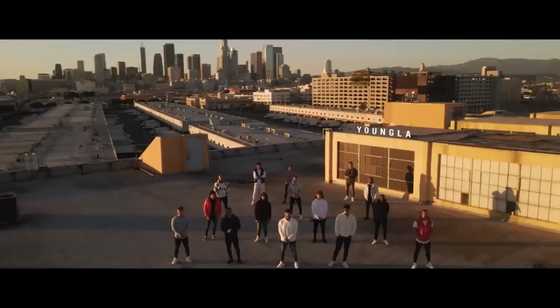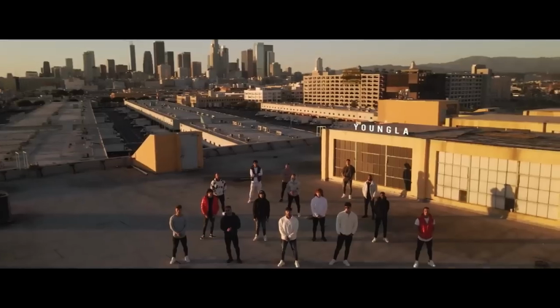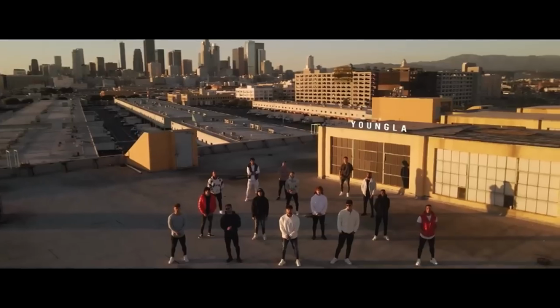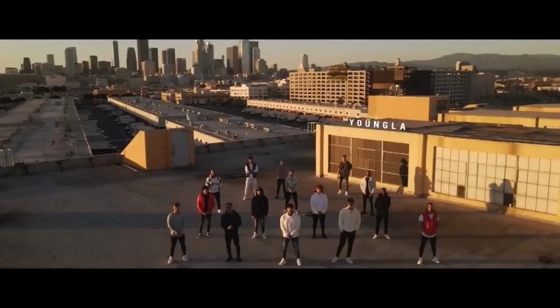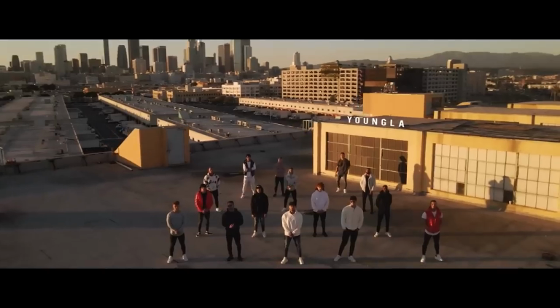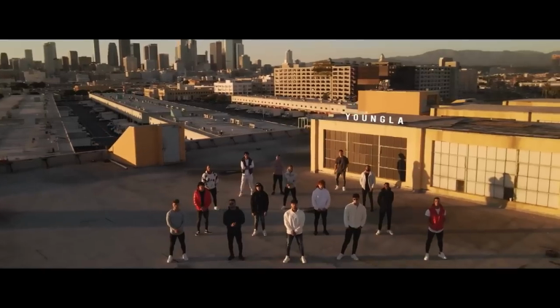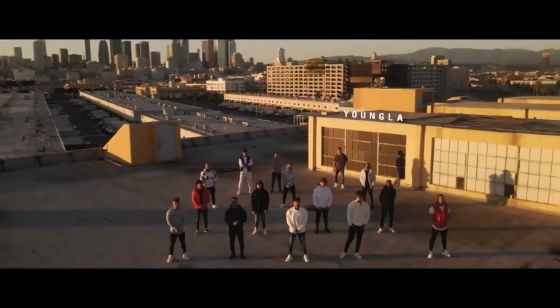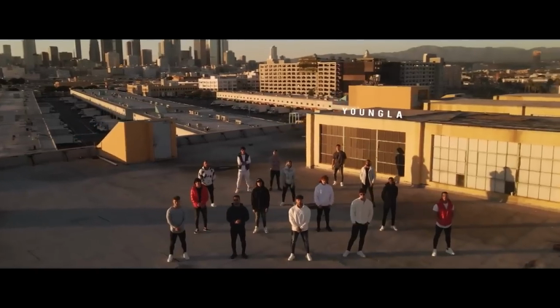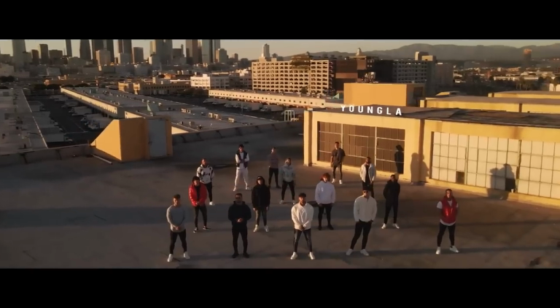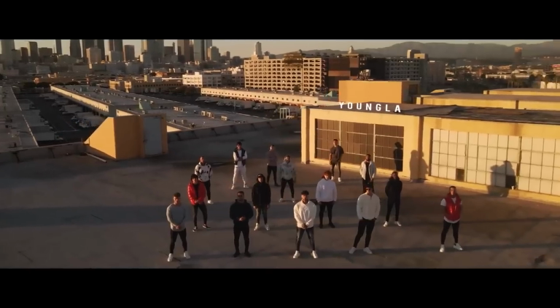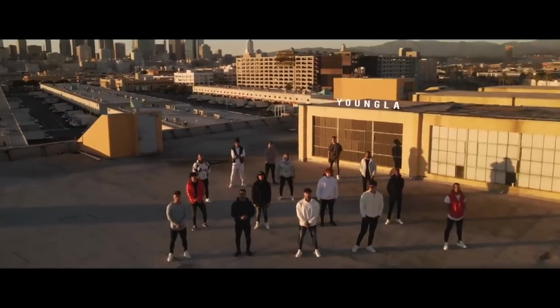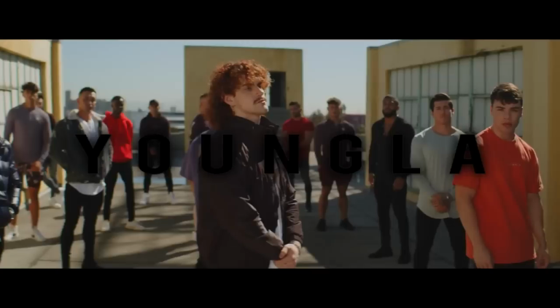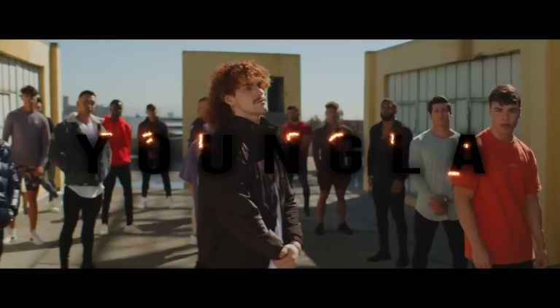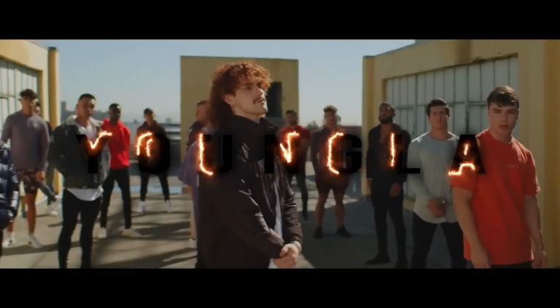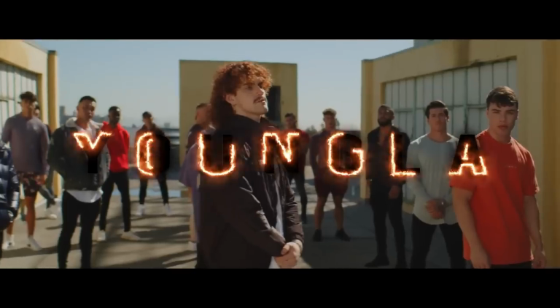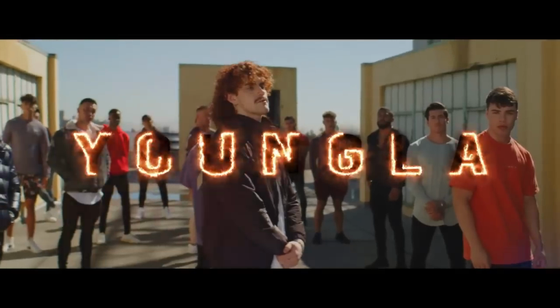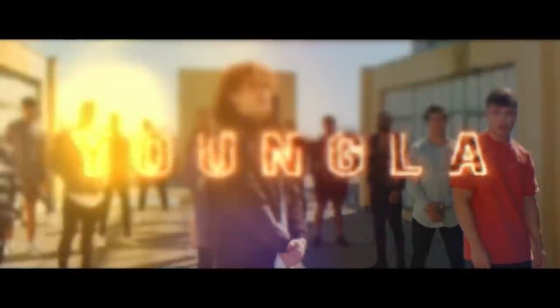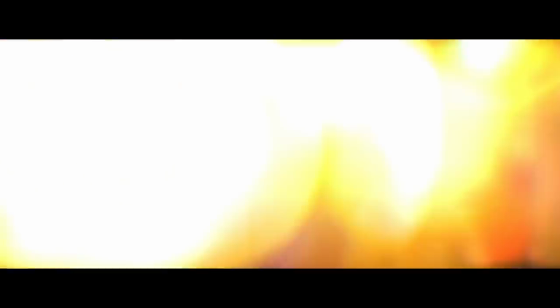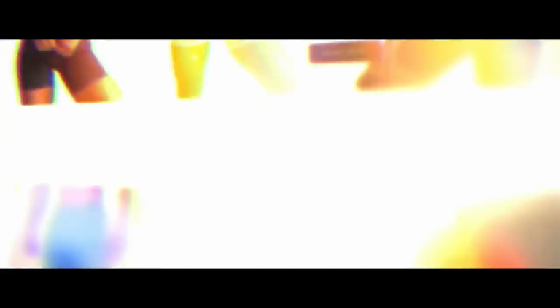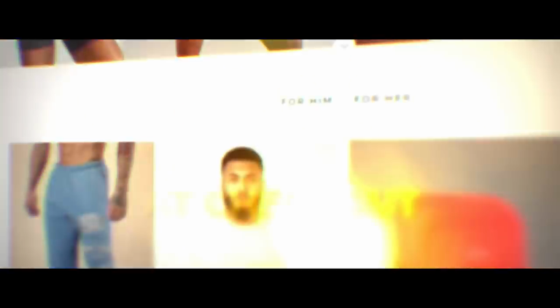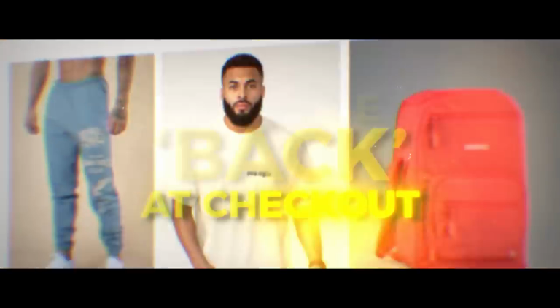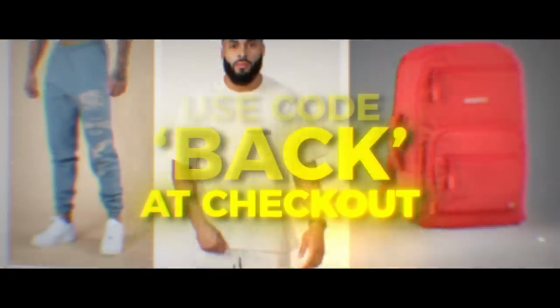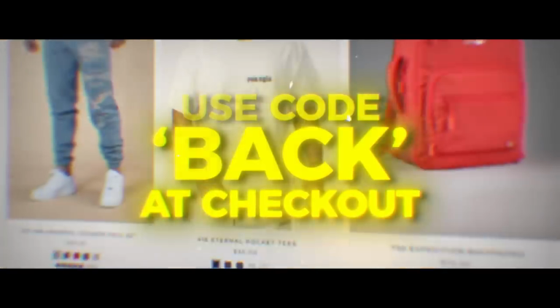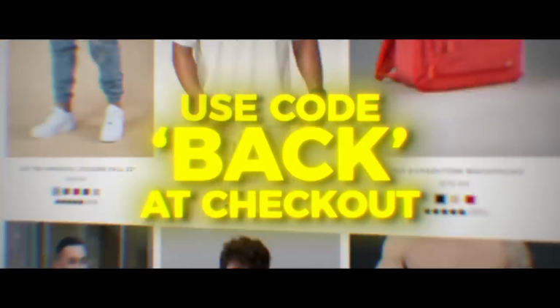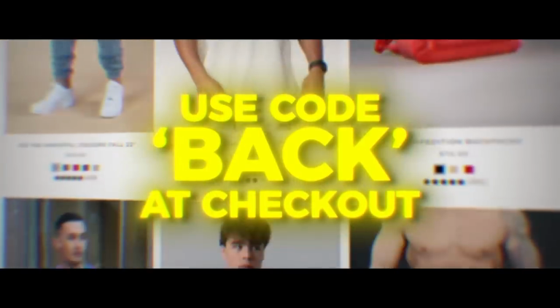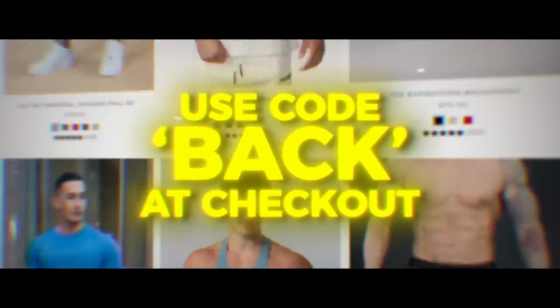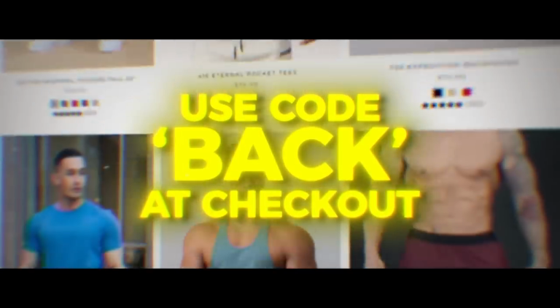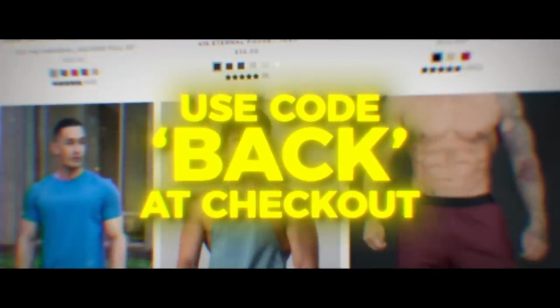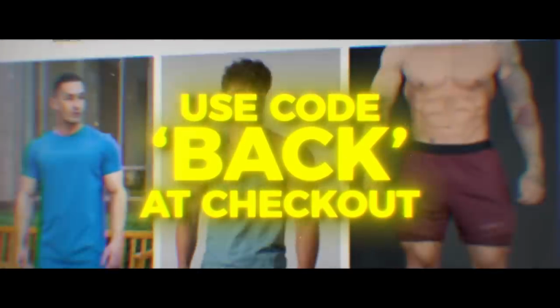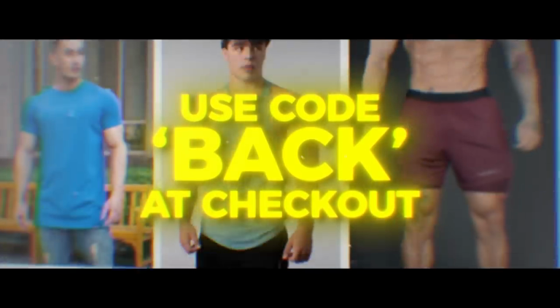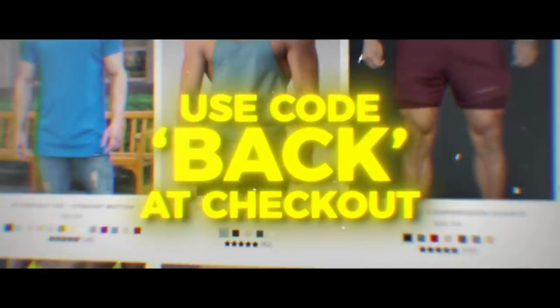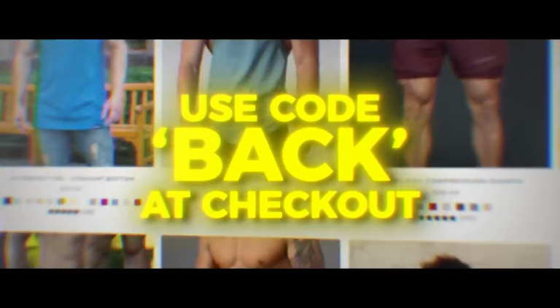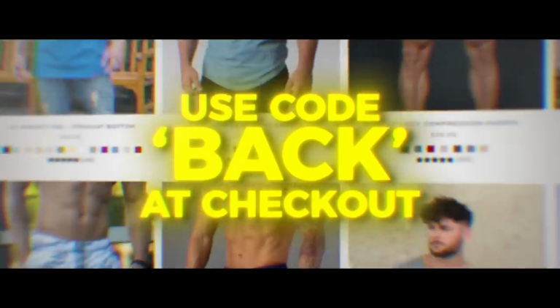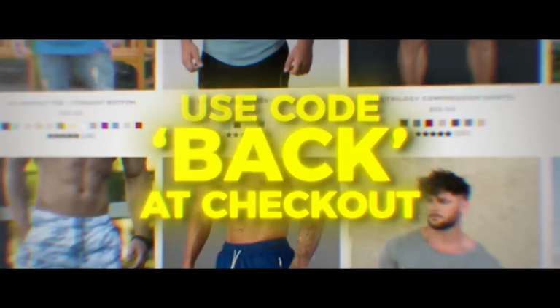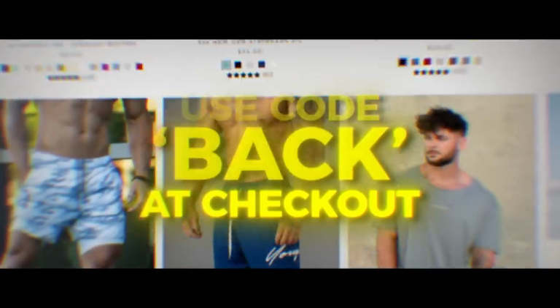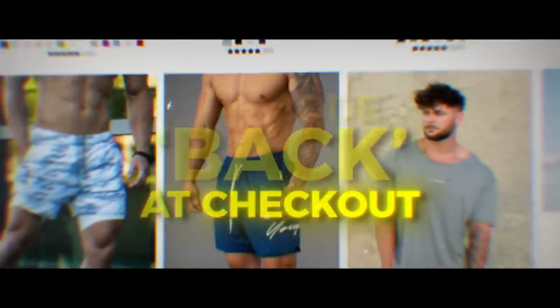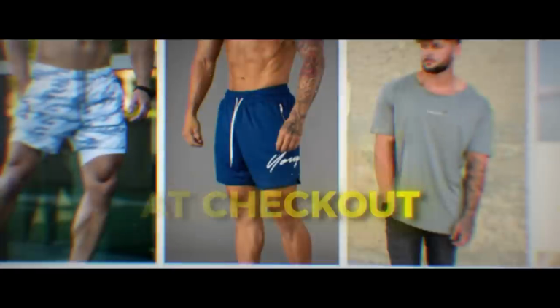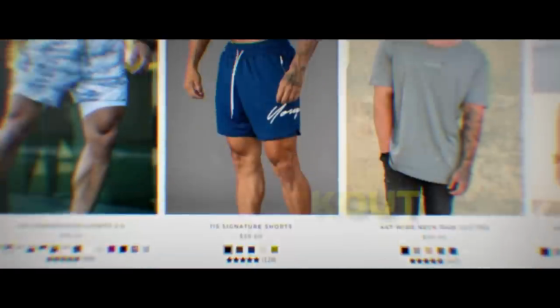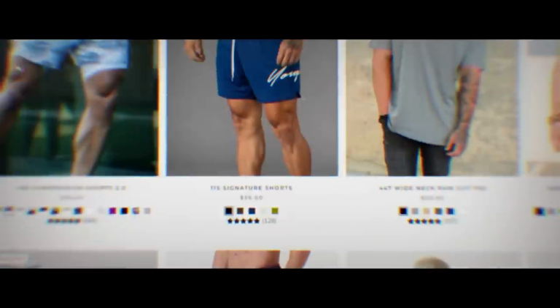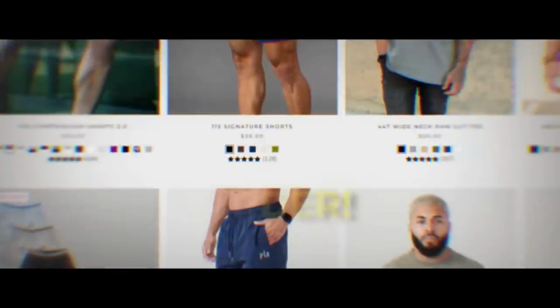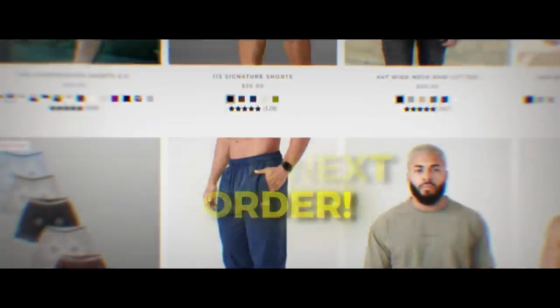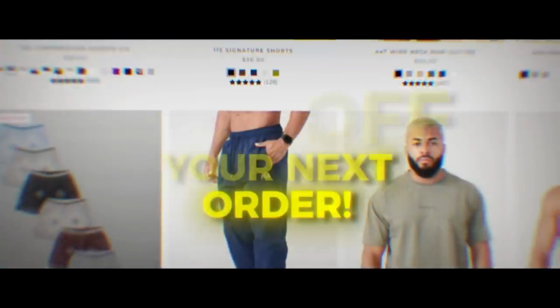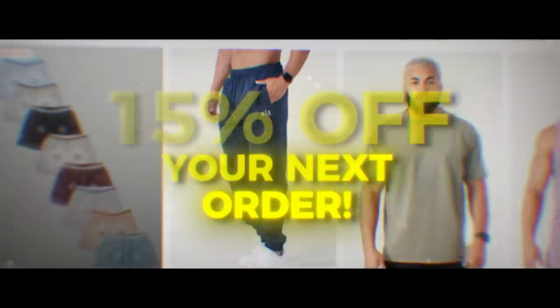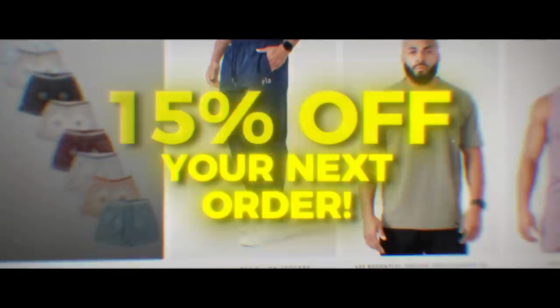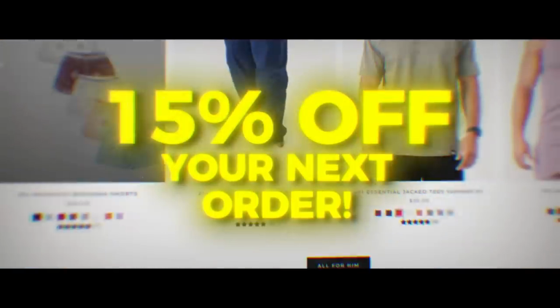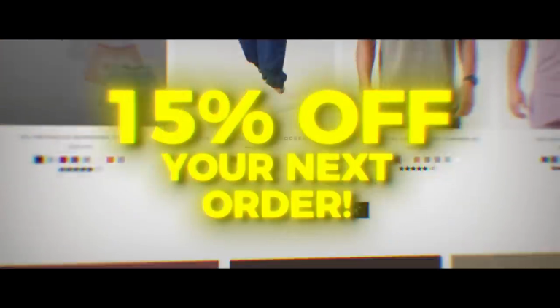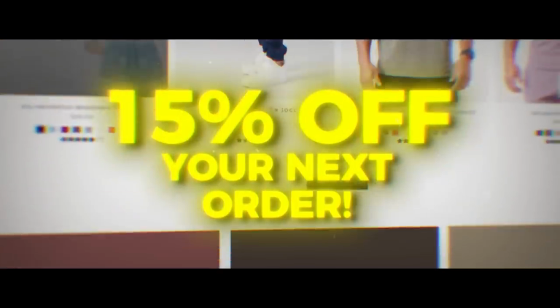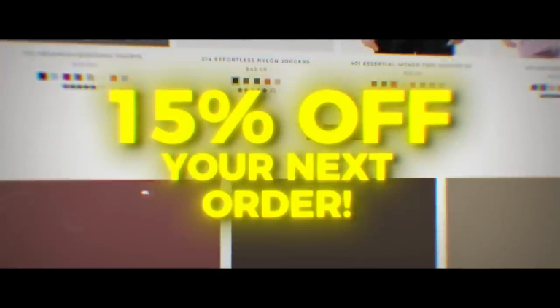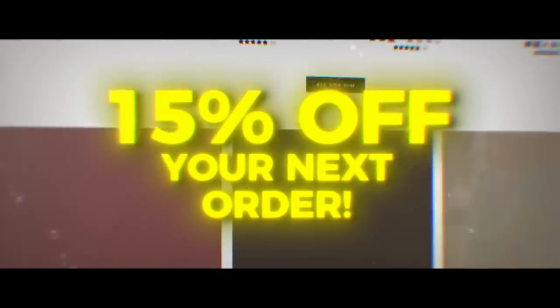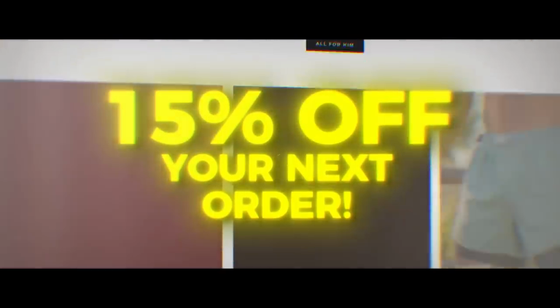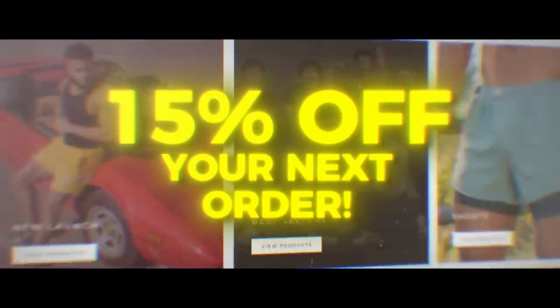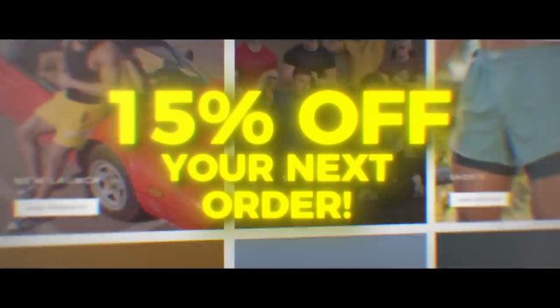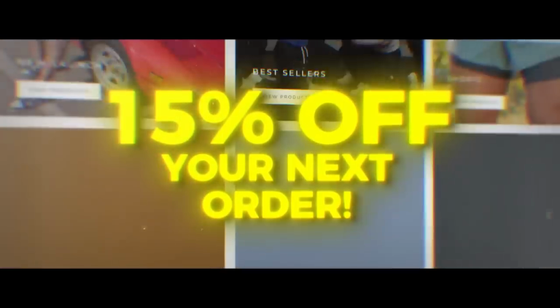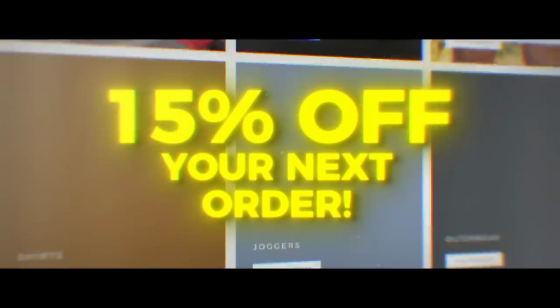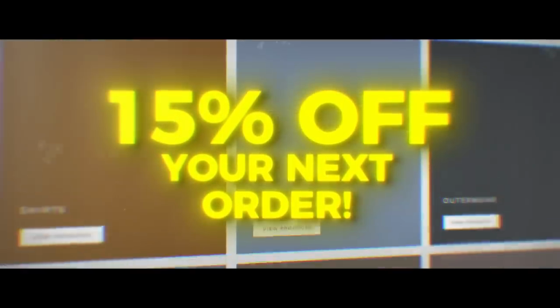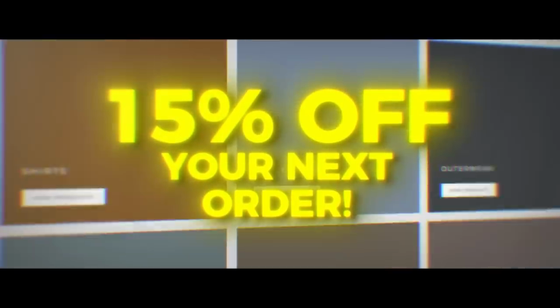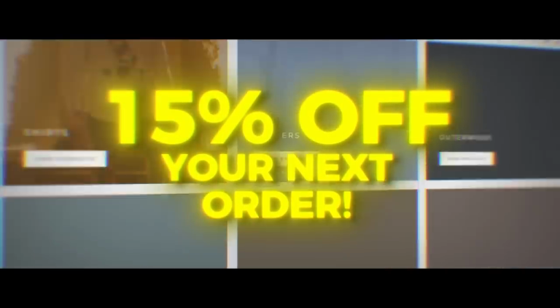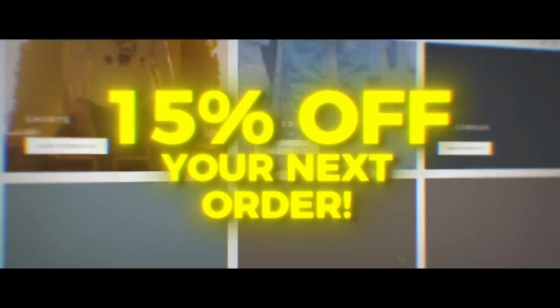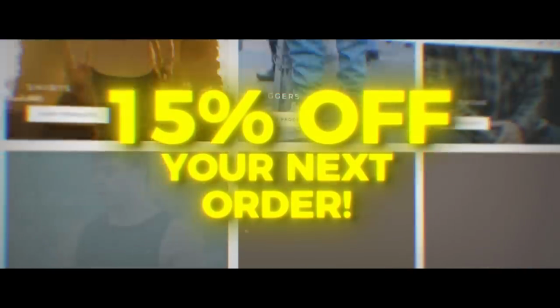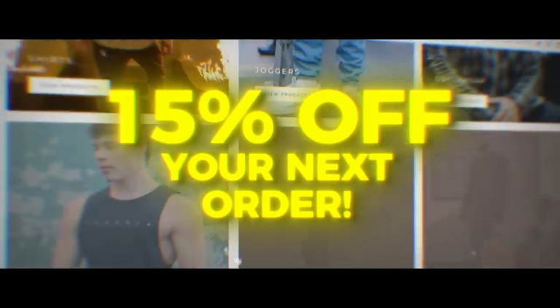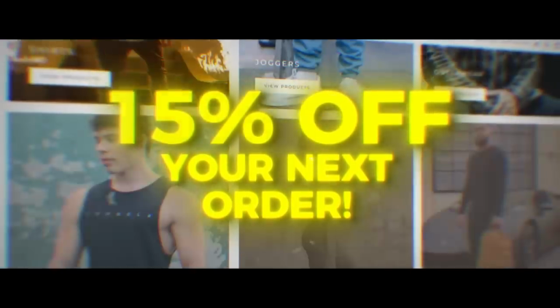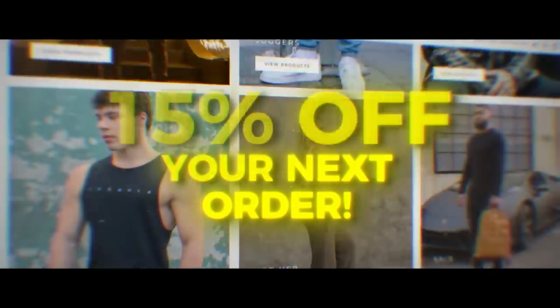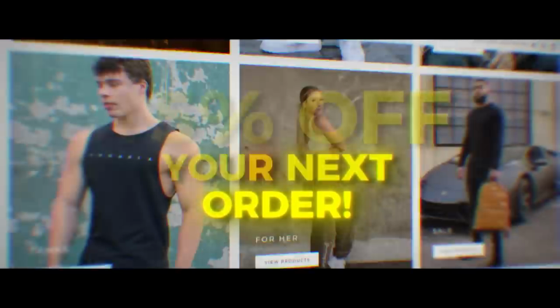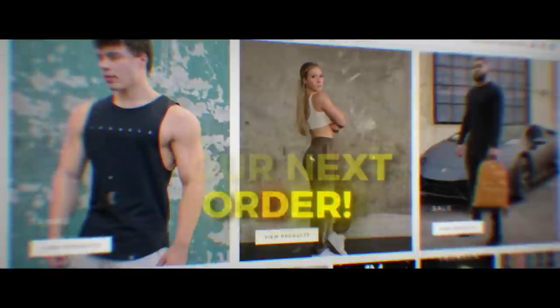This video was sponsored by YoungLA. If you use the code BACK at checkout, you will receive 15% off your next order. Now on to the video.